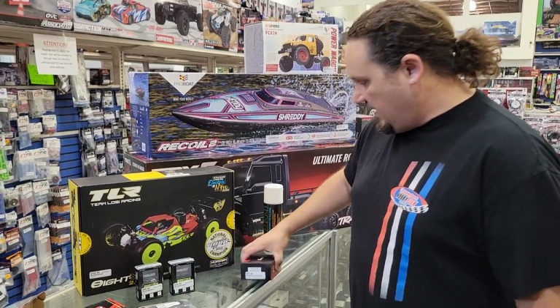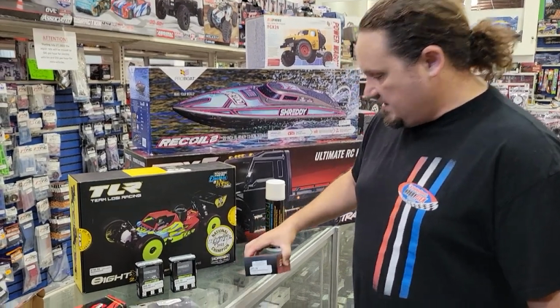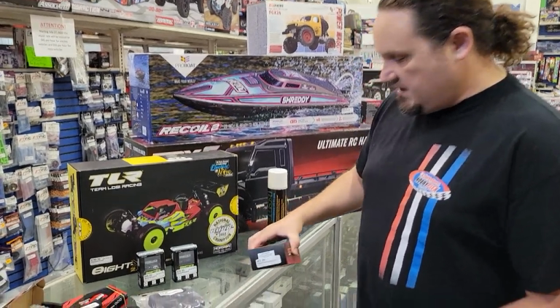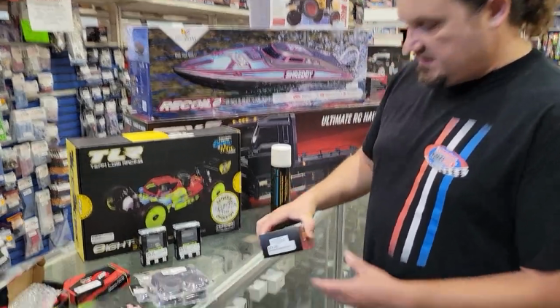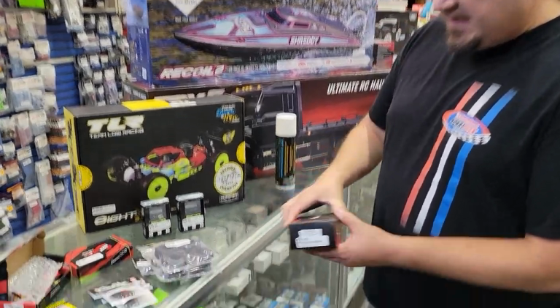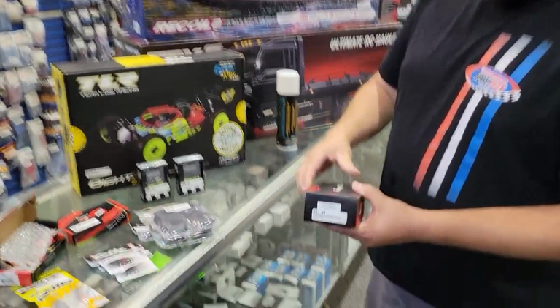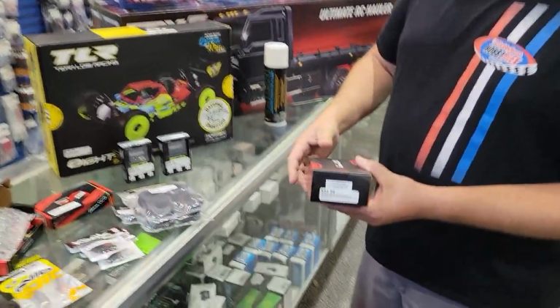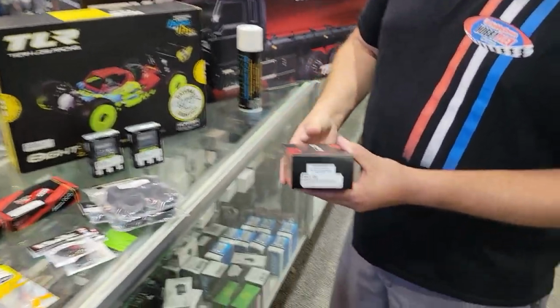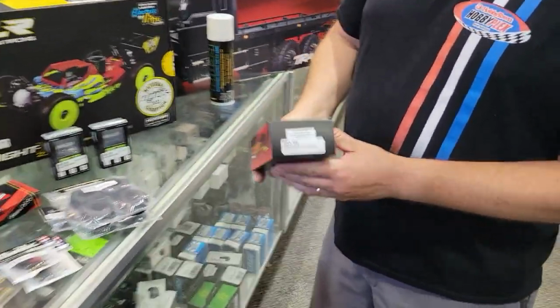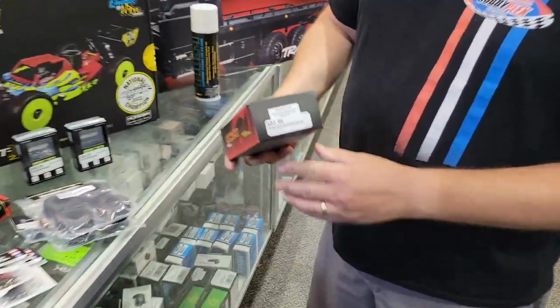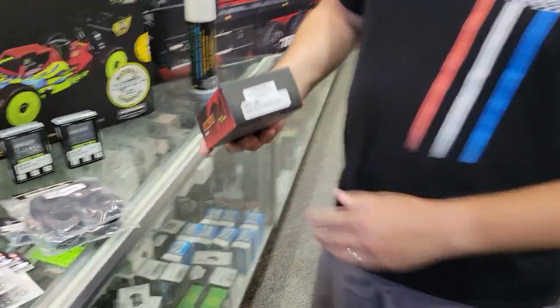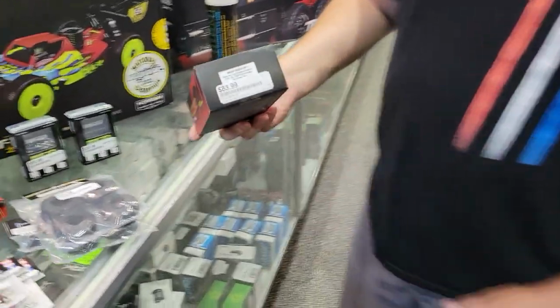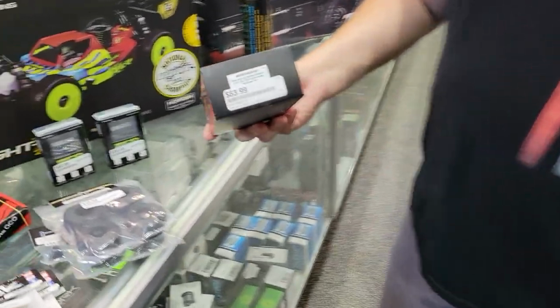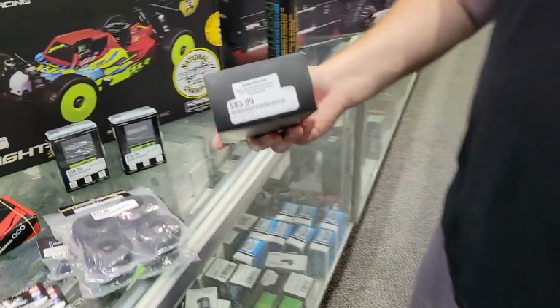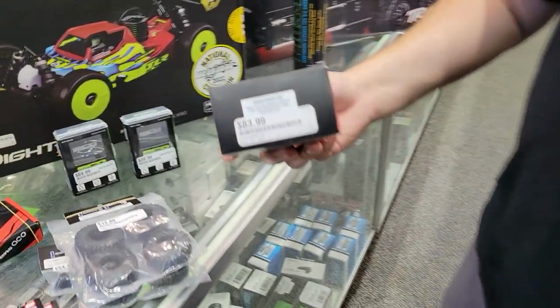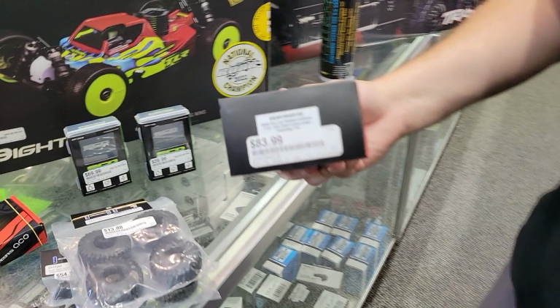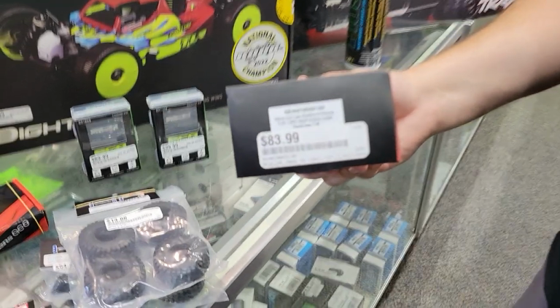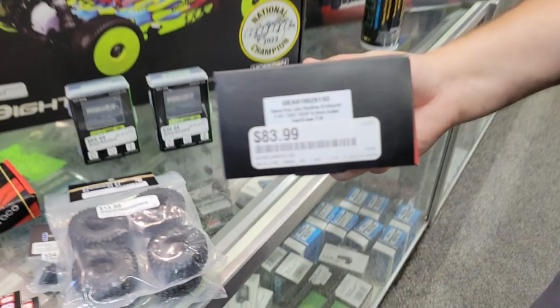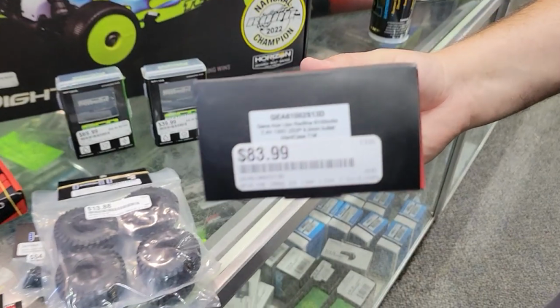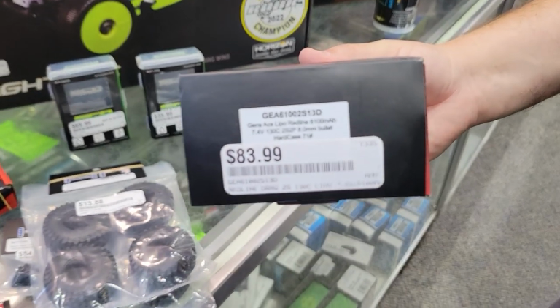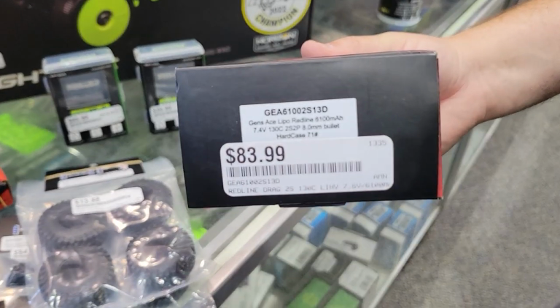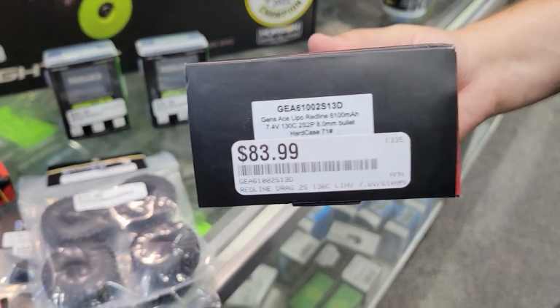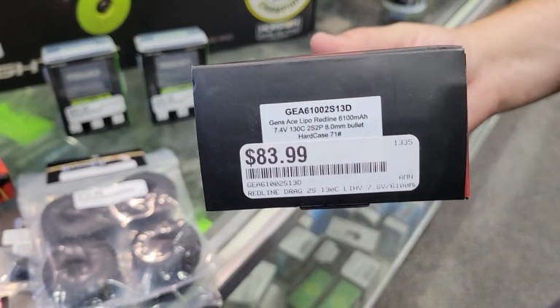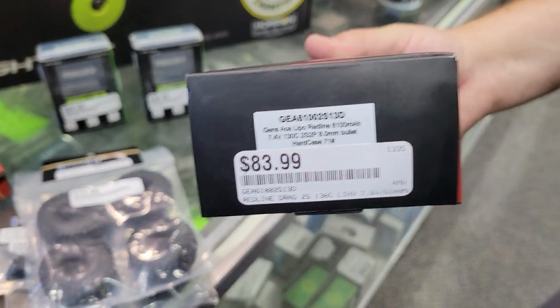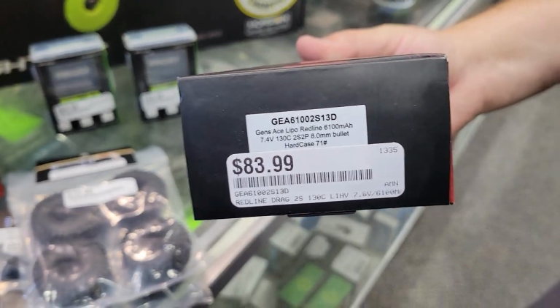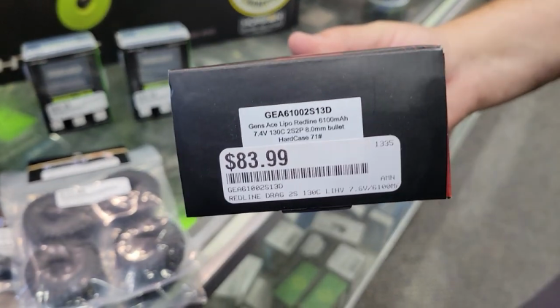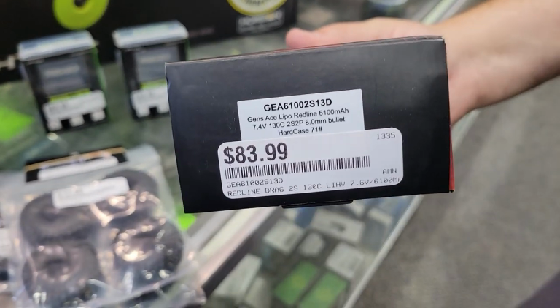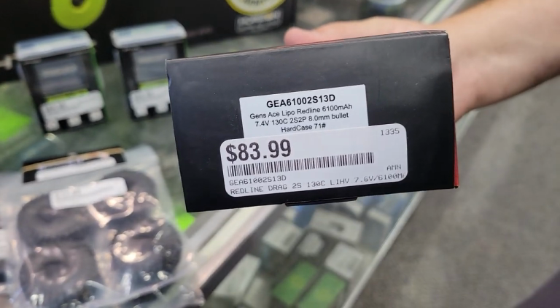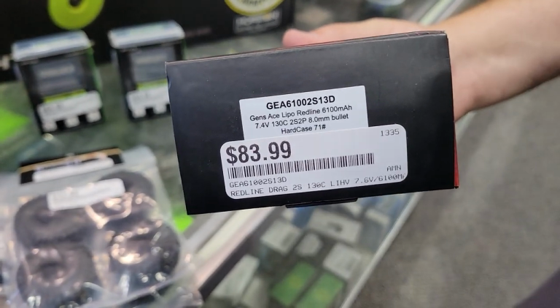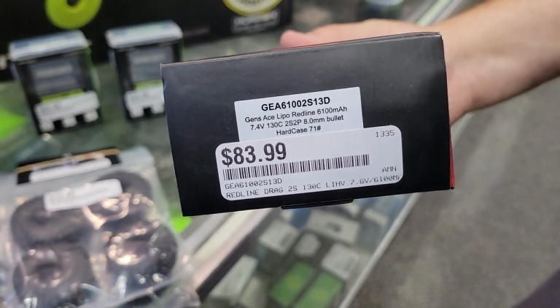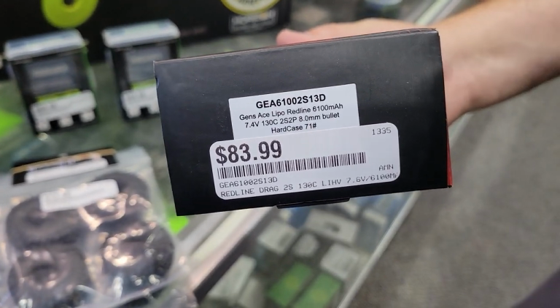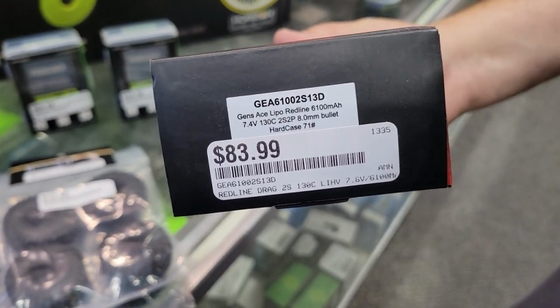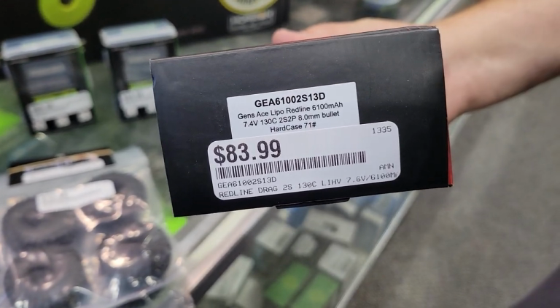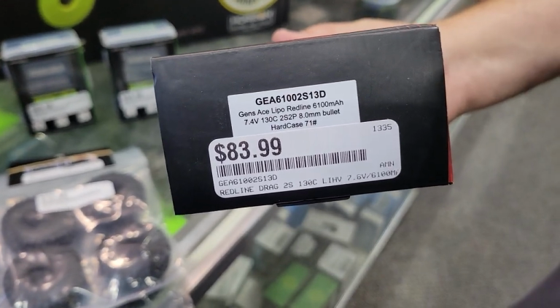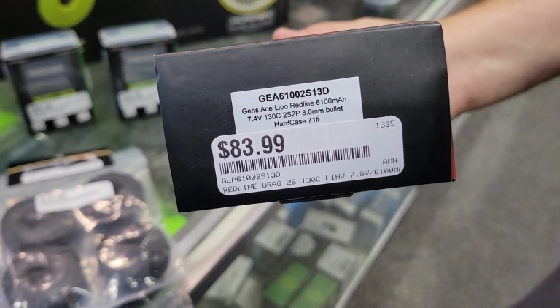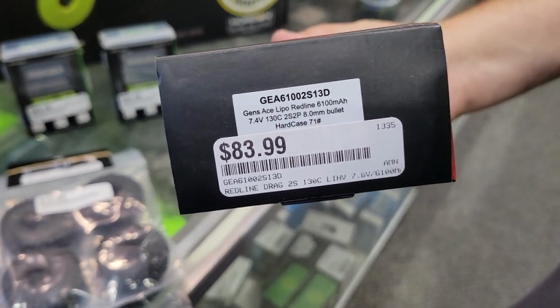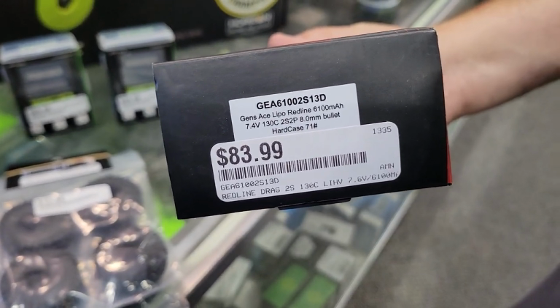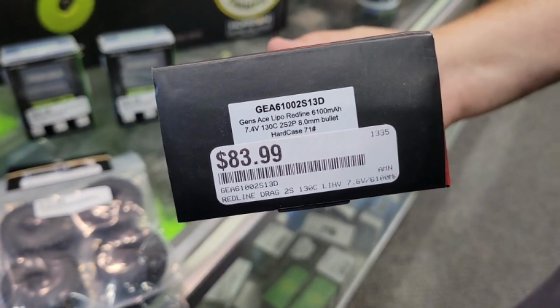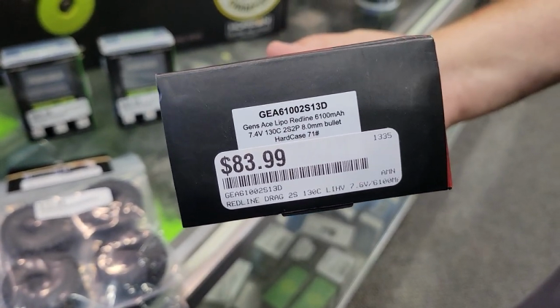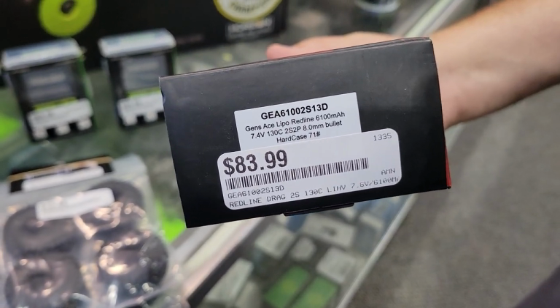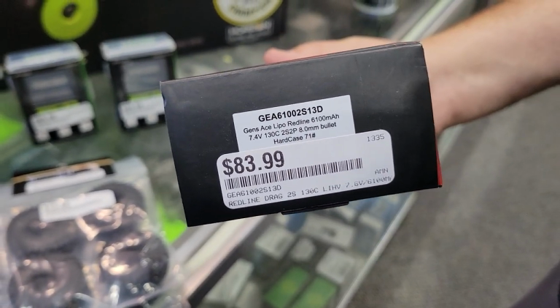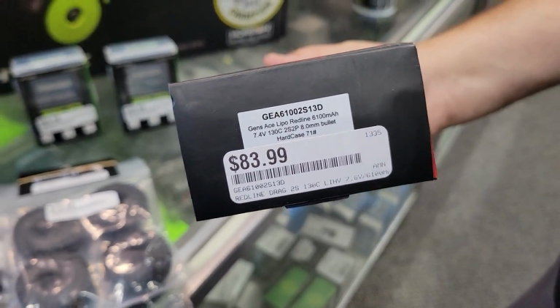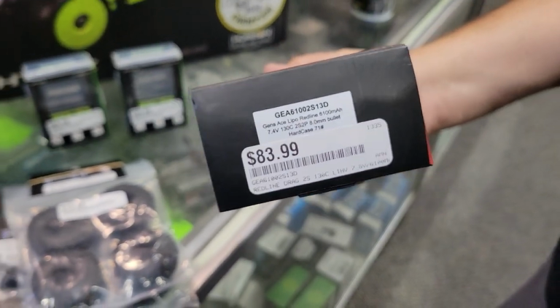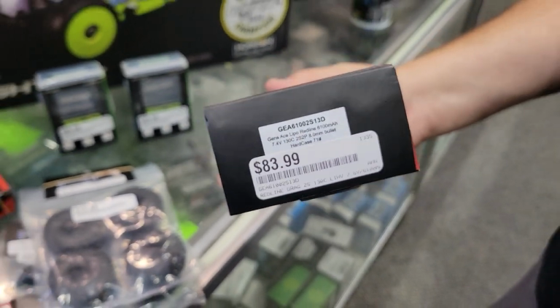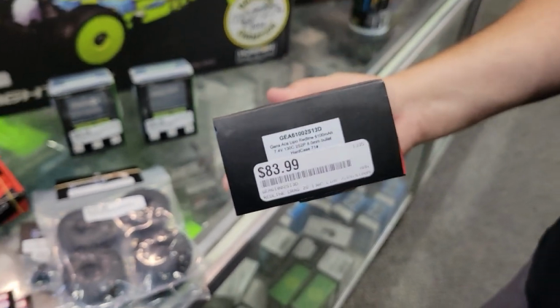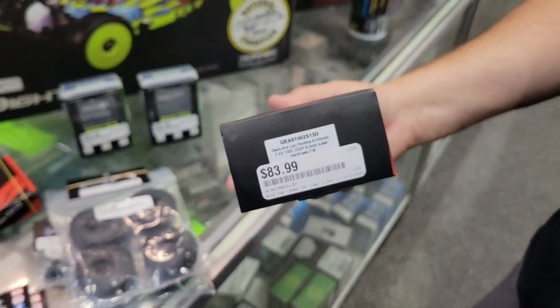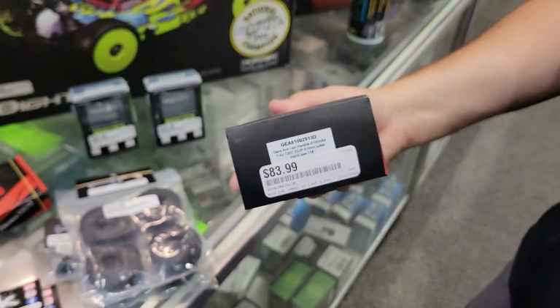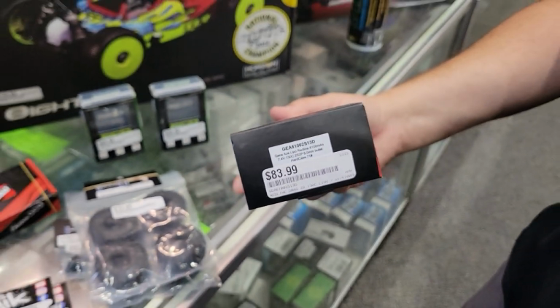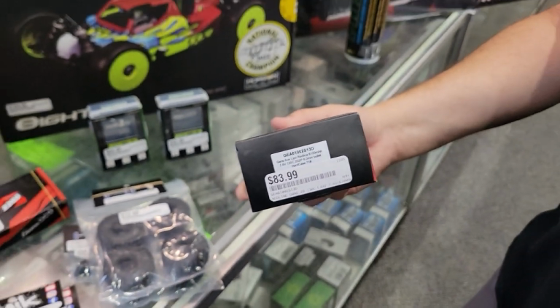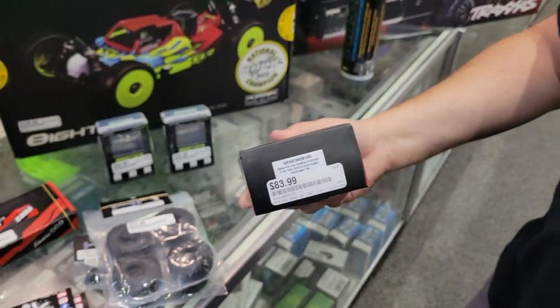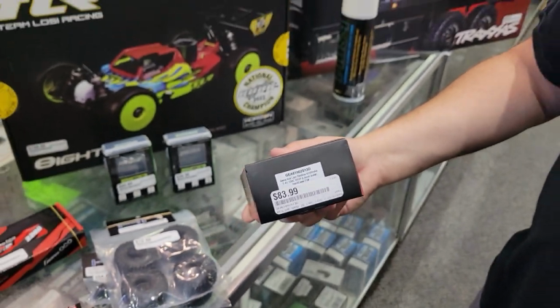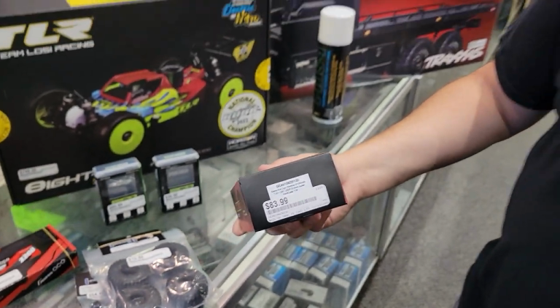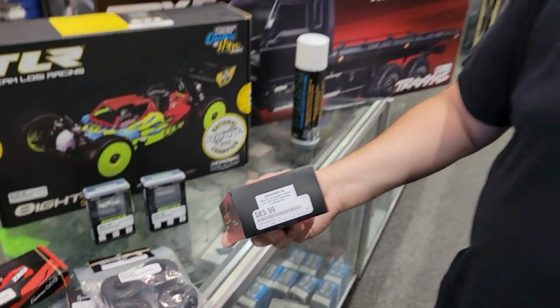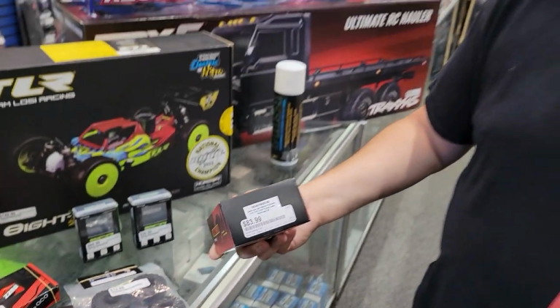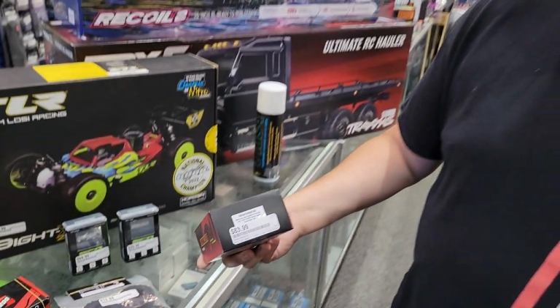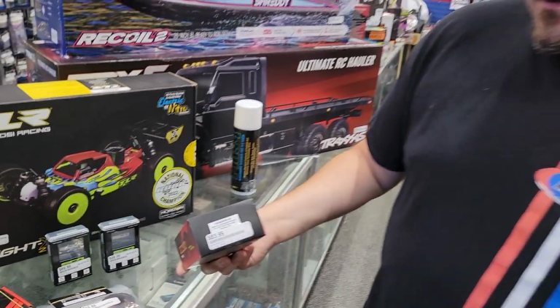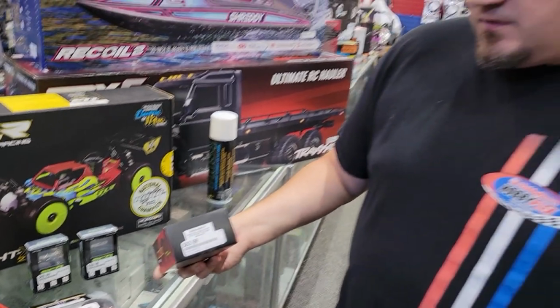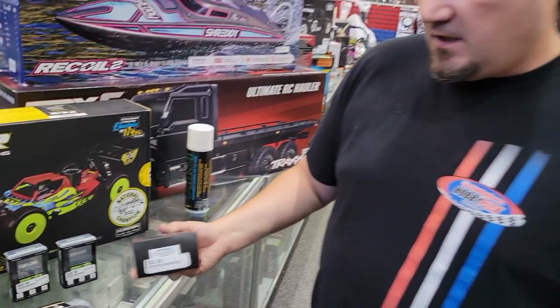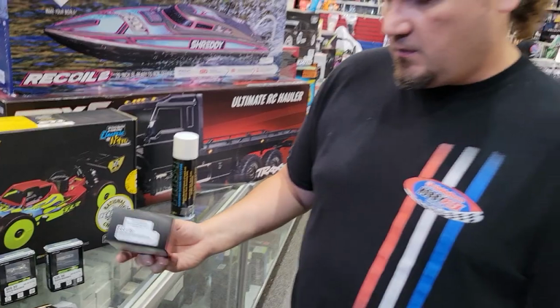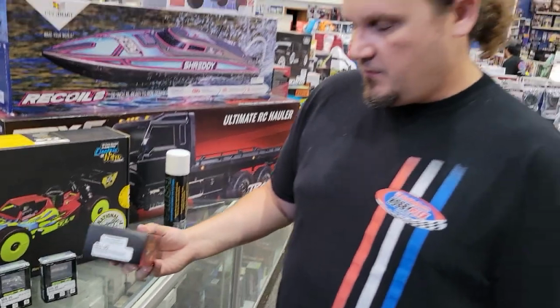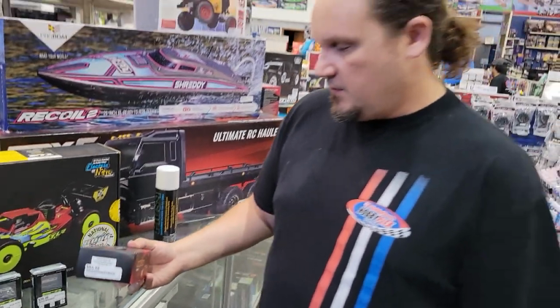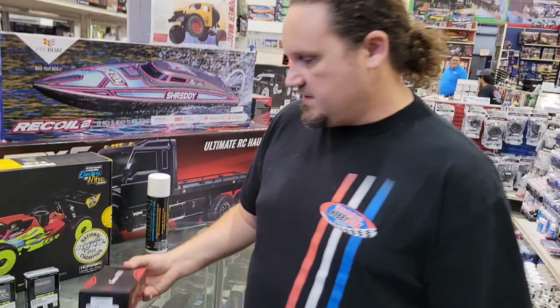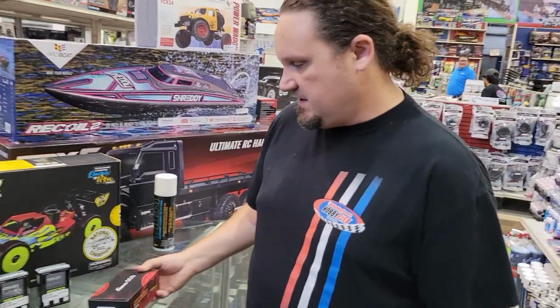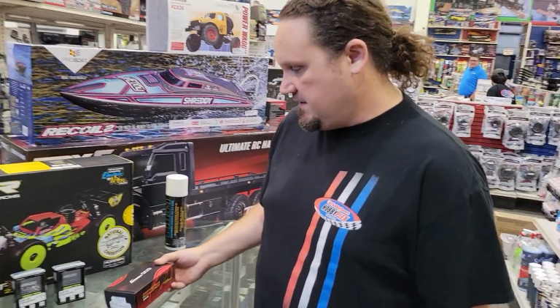From Gens Ace, we've been getting more and more of their stuff. This is one of their new drag batteries — a hard case 2S 6100 130C.